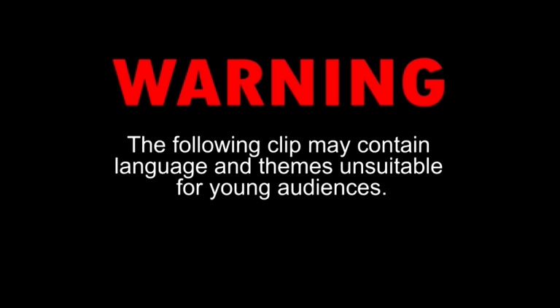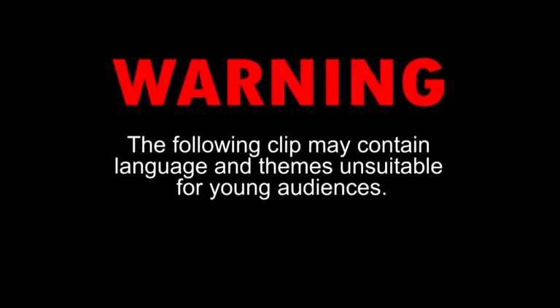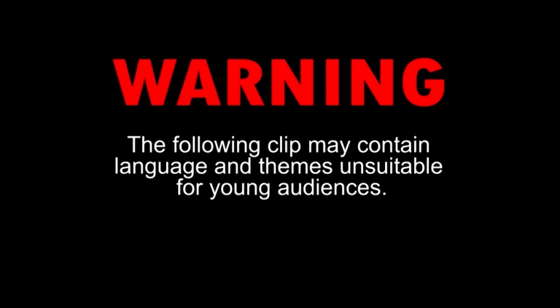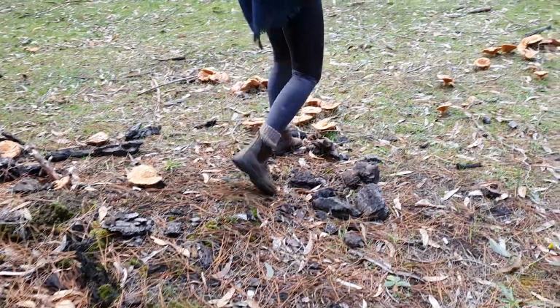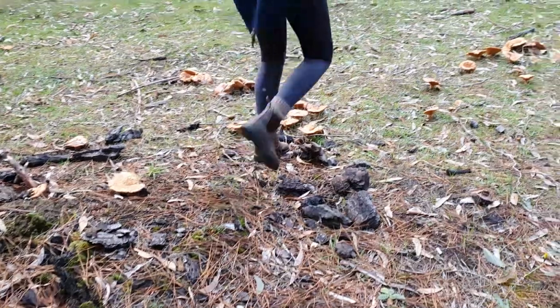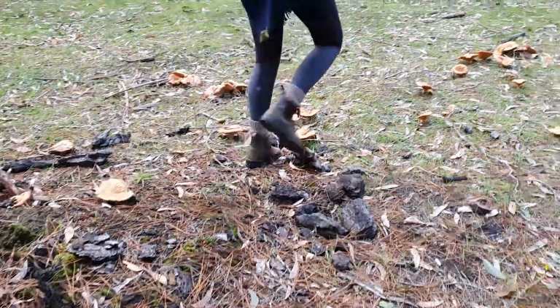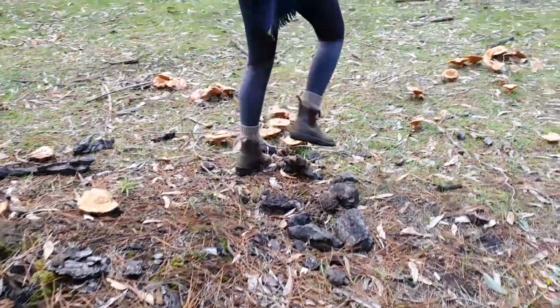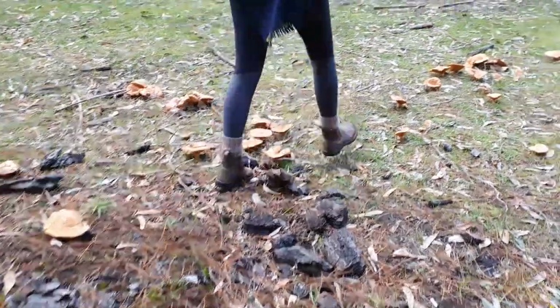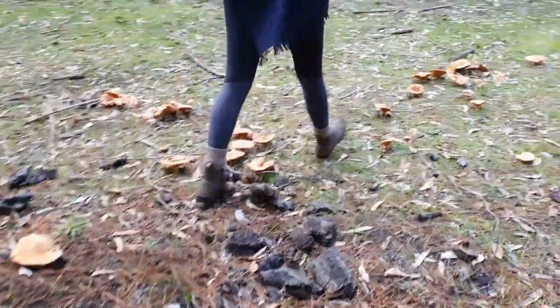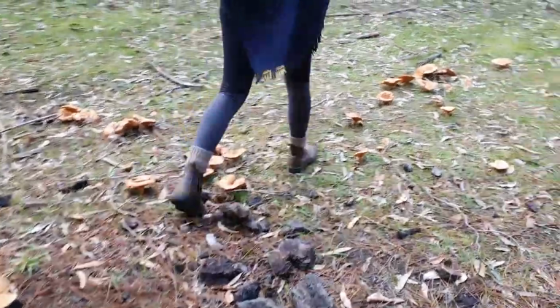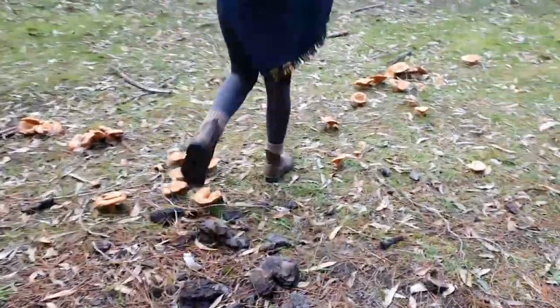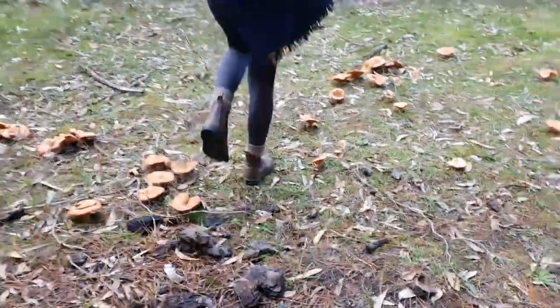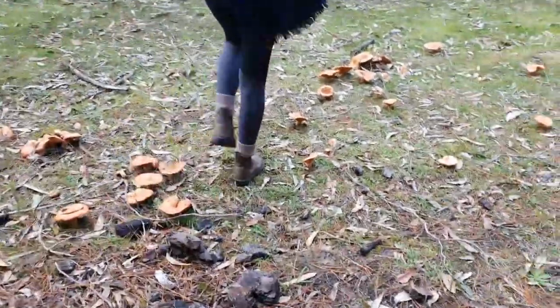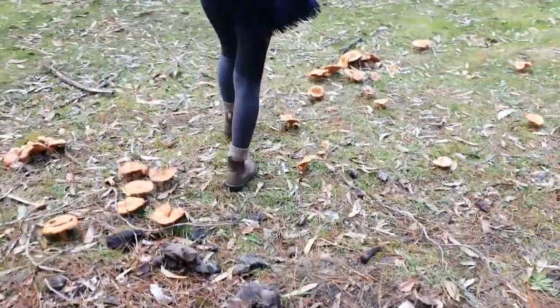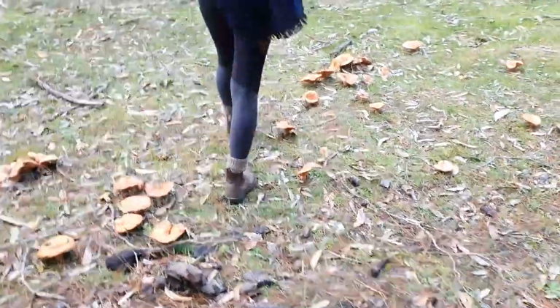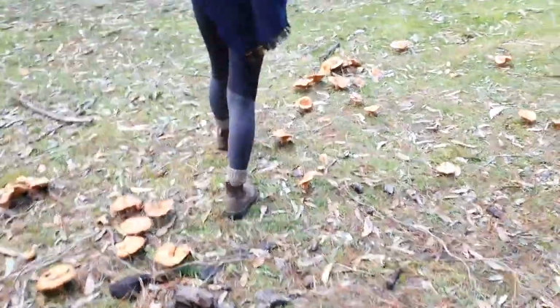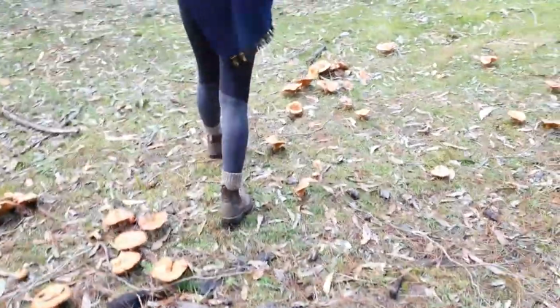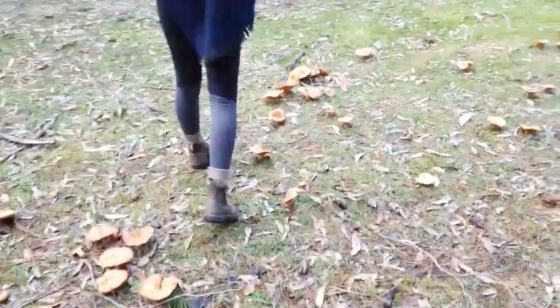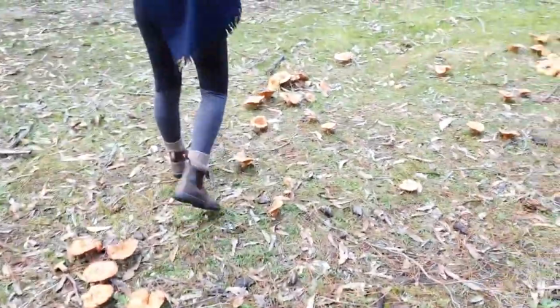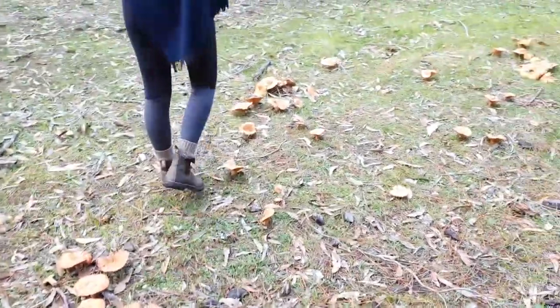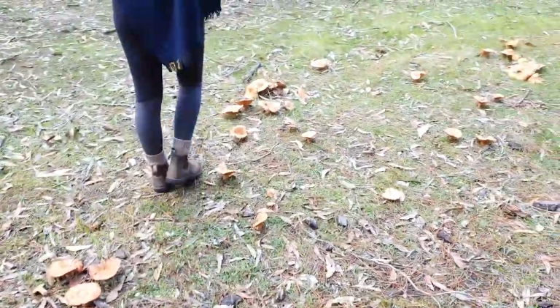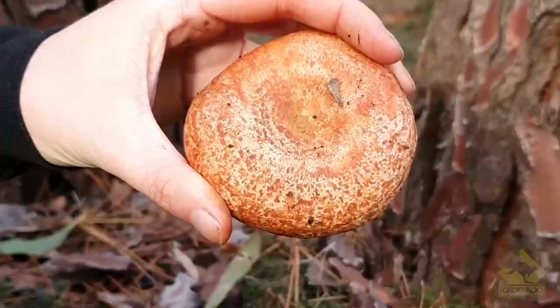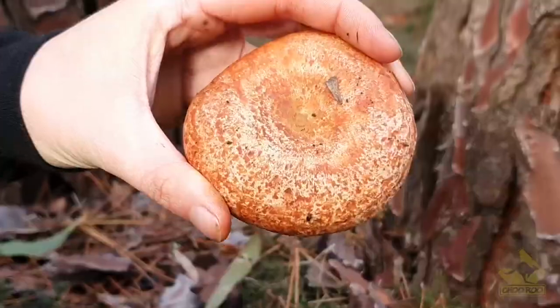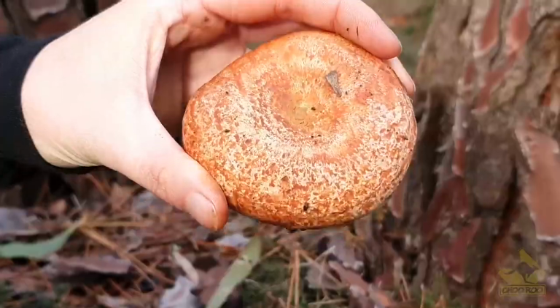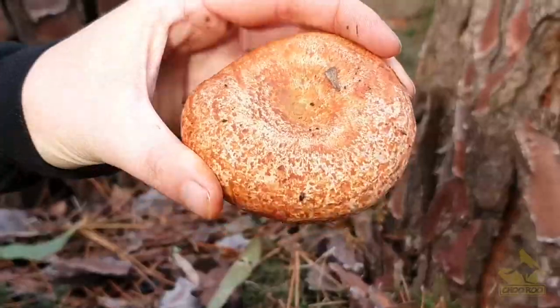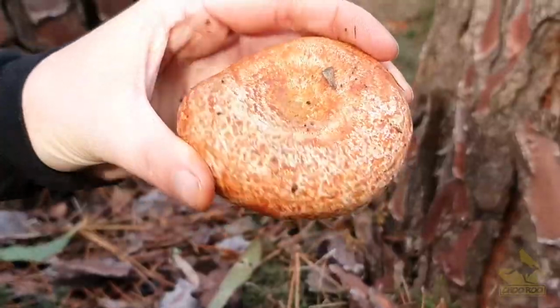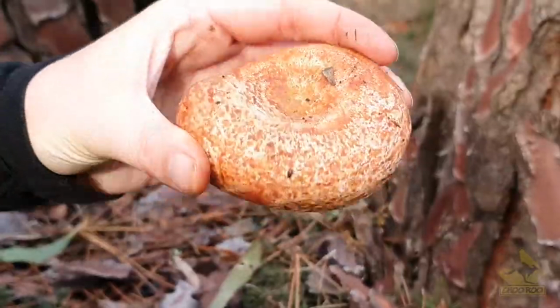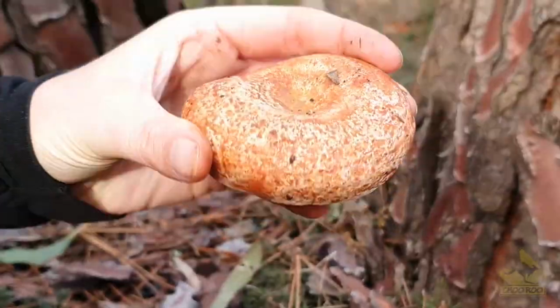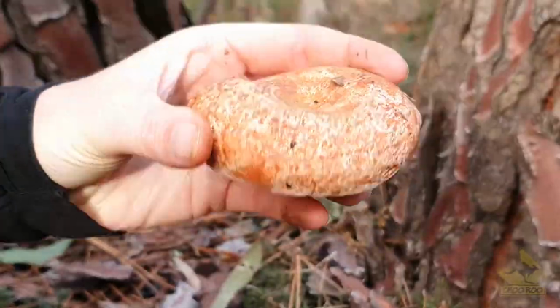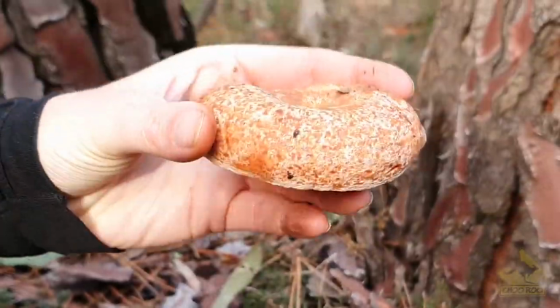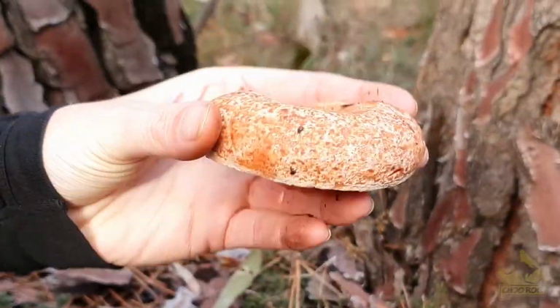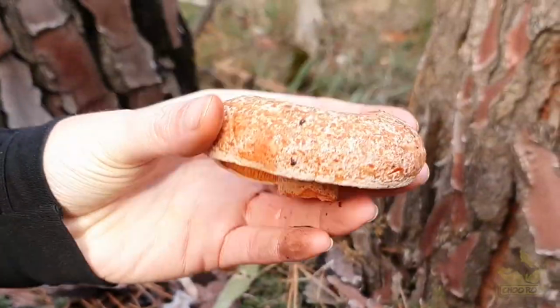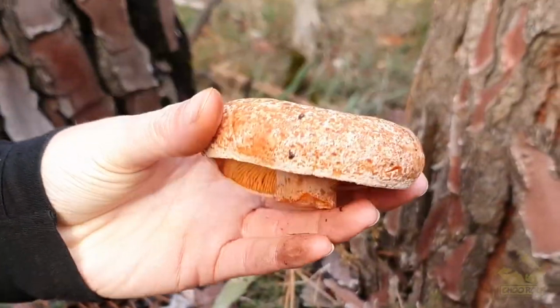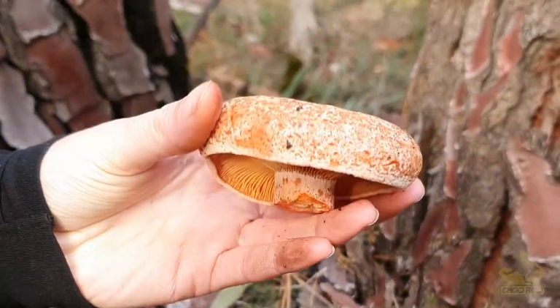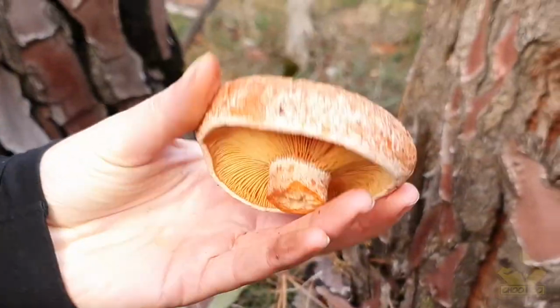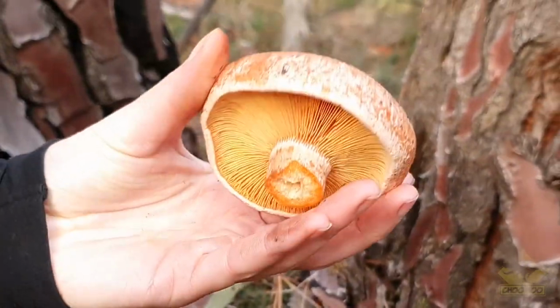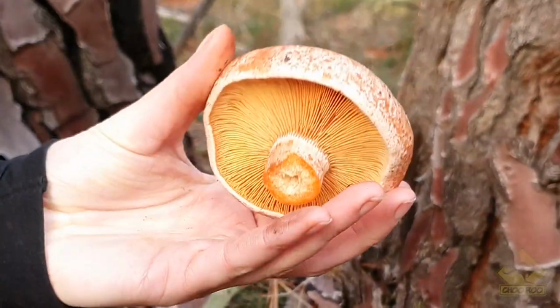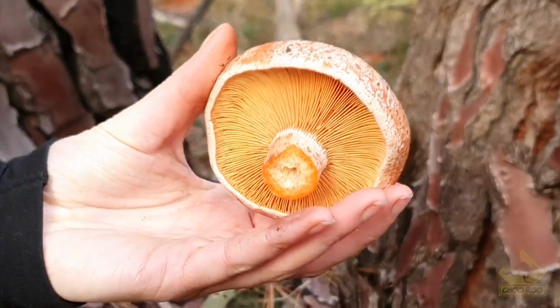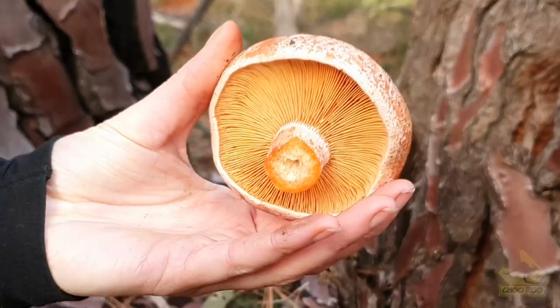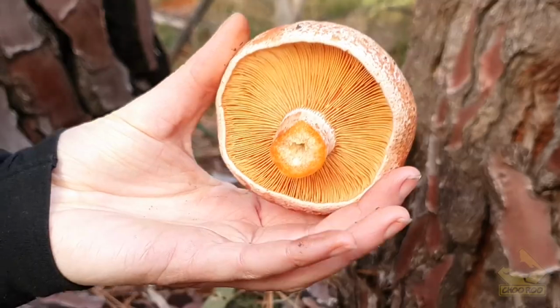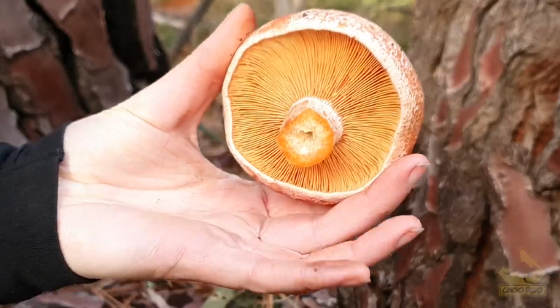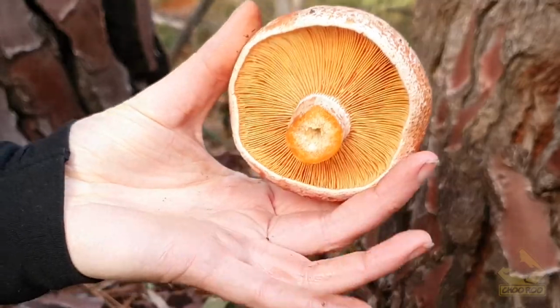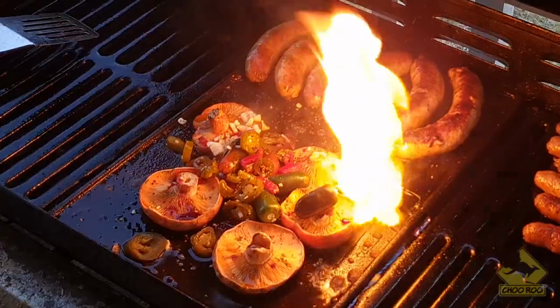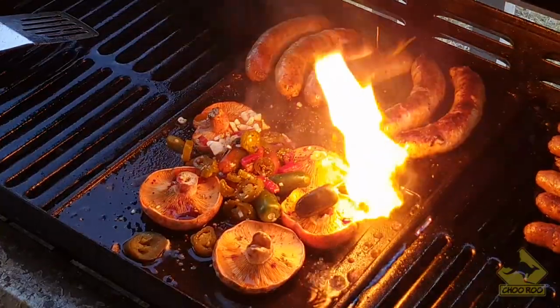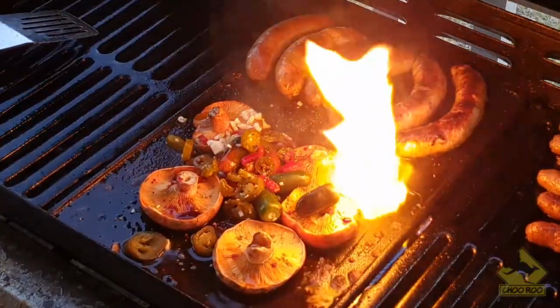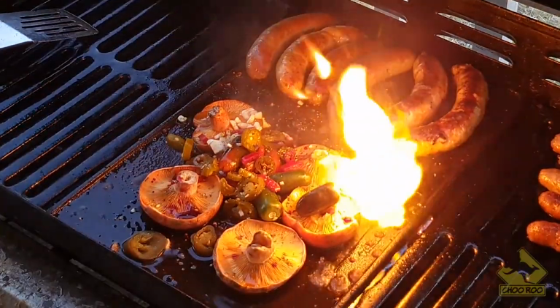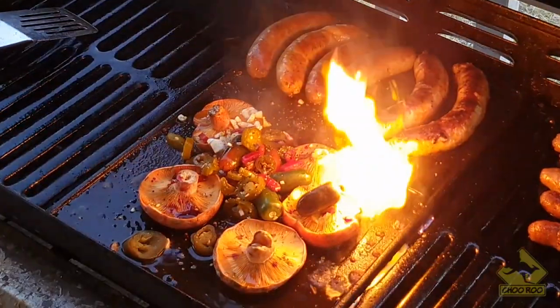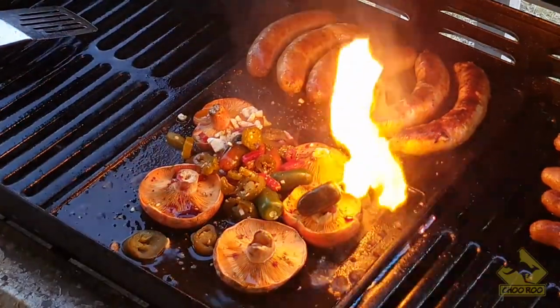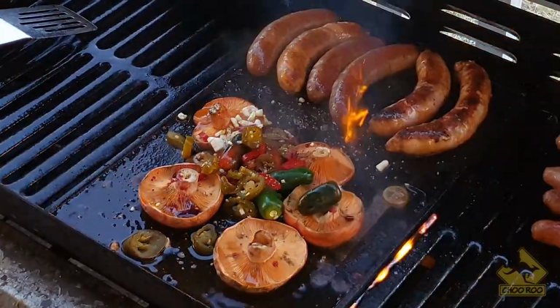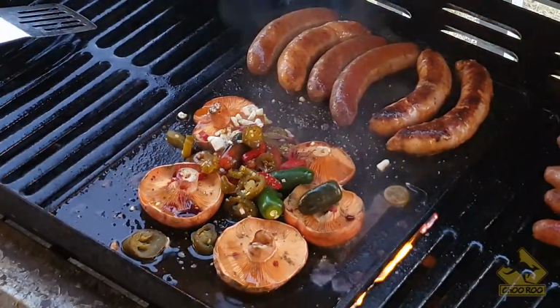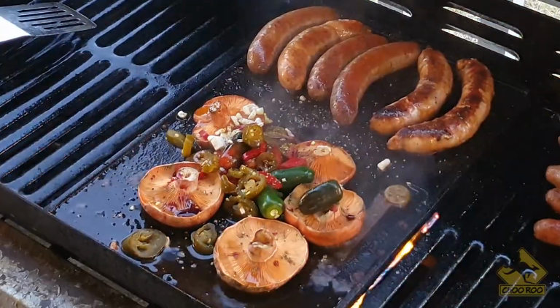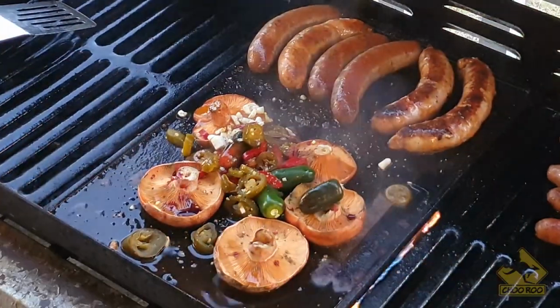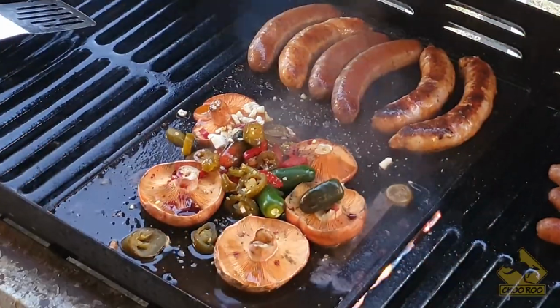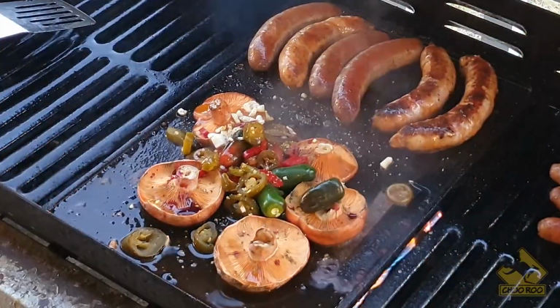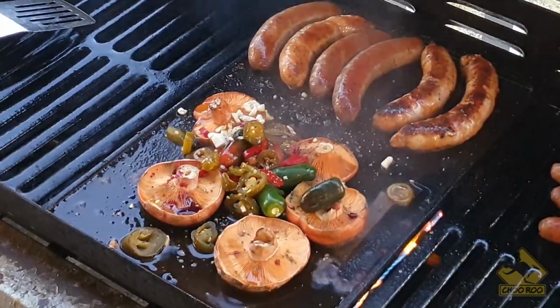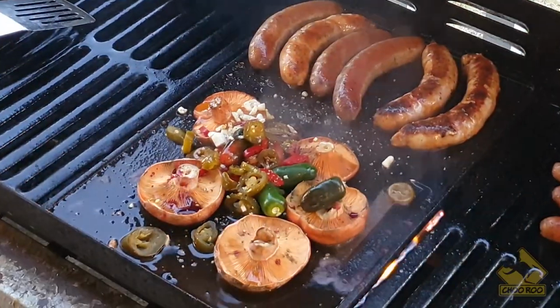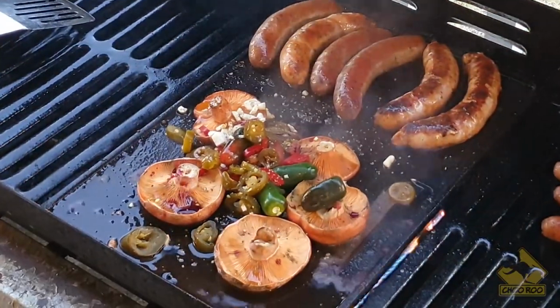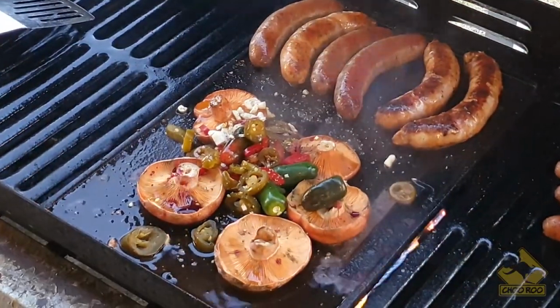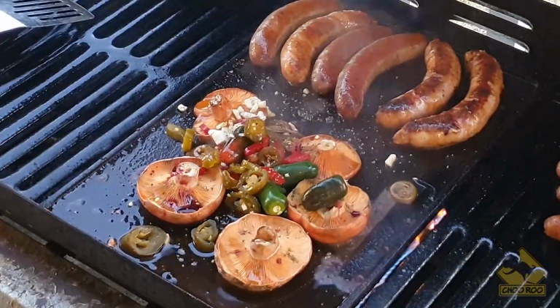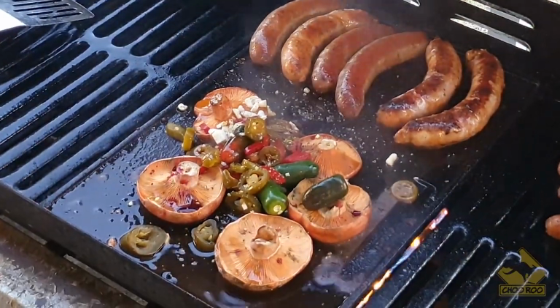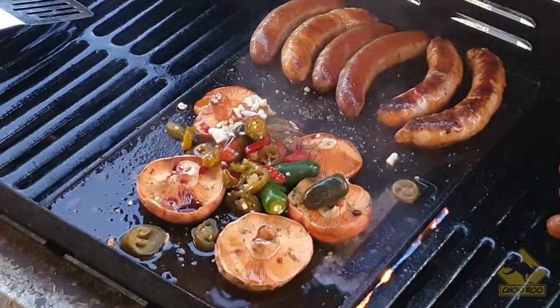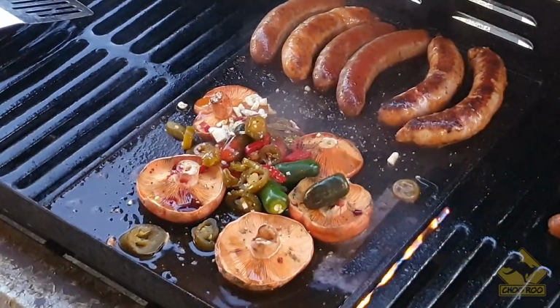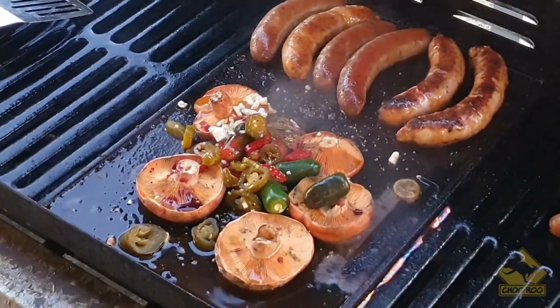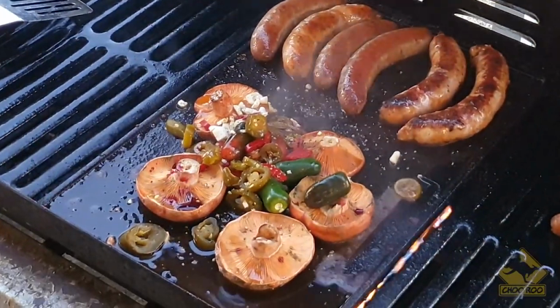Hey everyone. In this episode we forage for the edible pine mushroom in the Adelaide Hills, South Australia. We show you how to find them and what you're looking for.